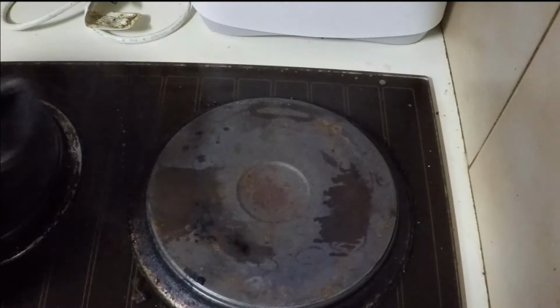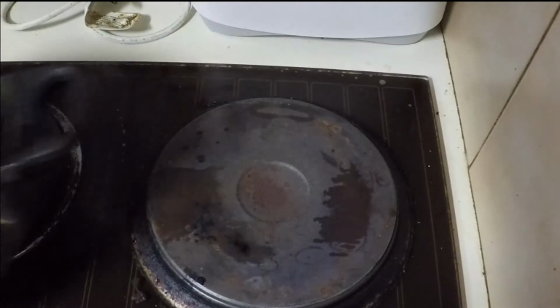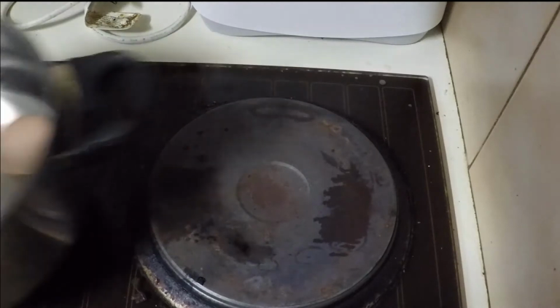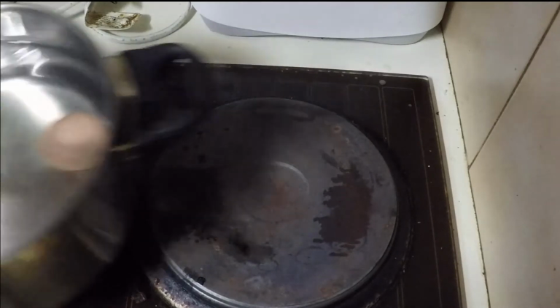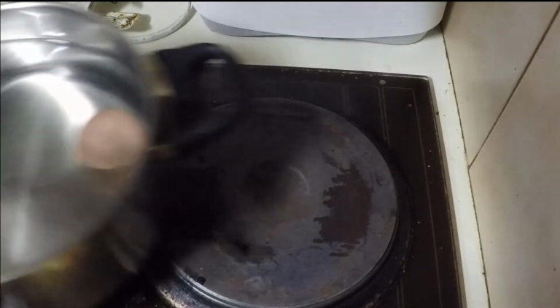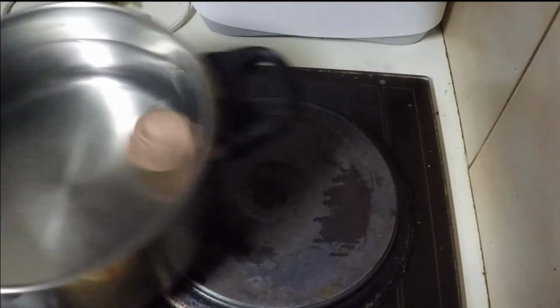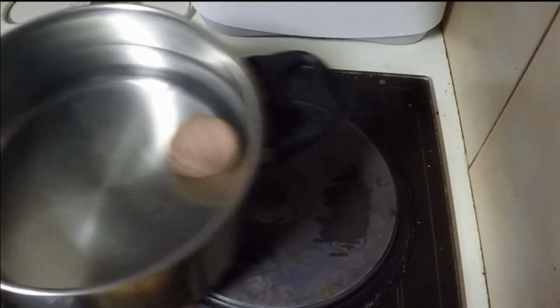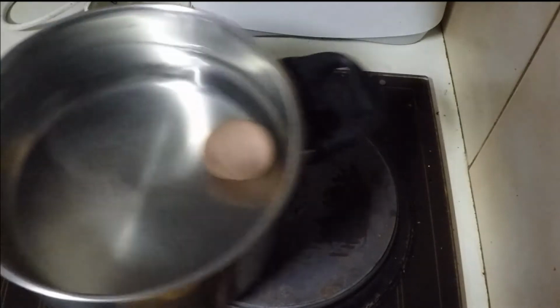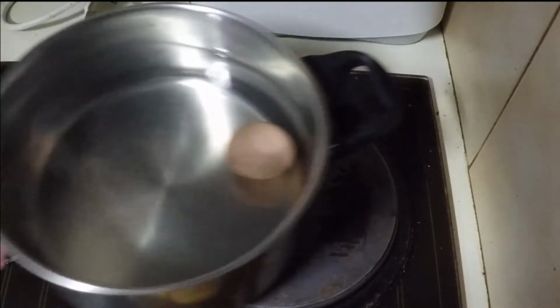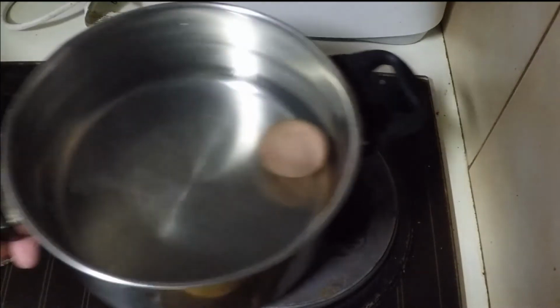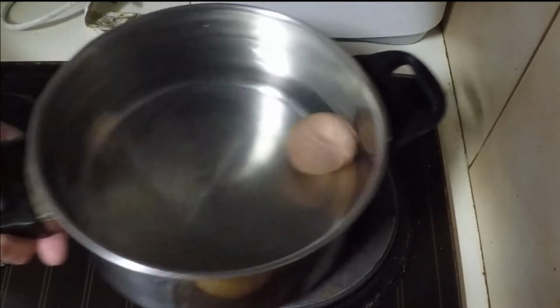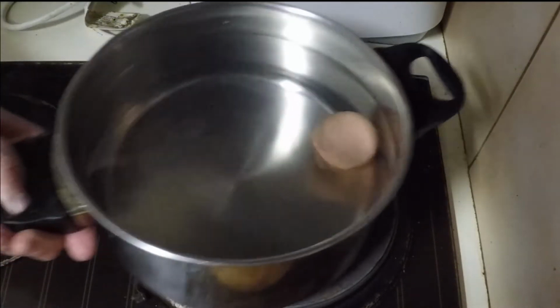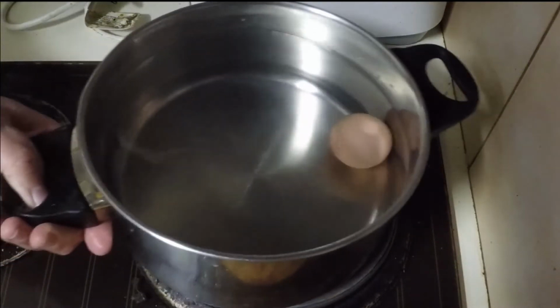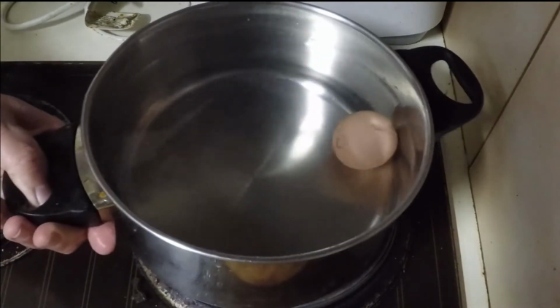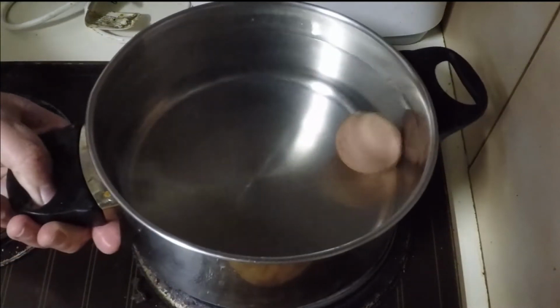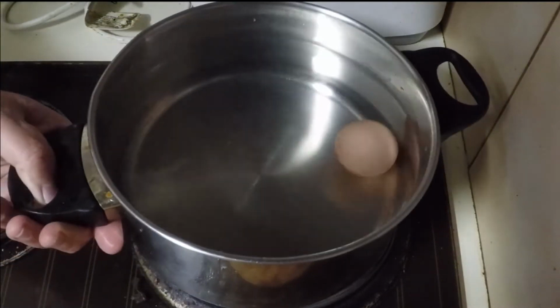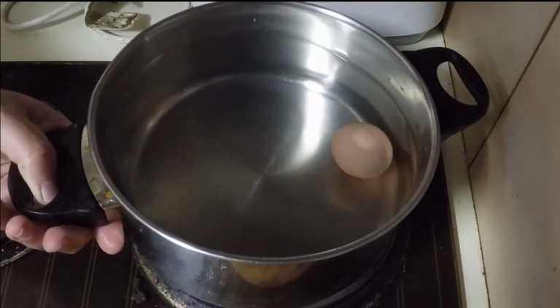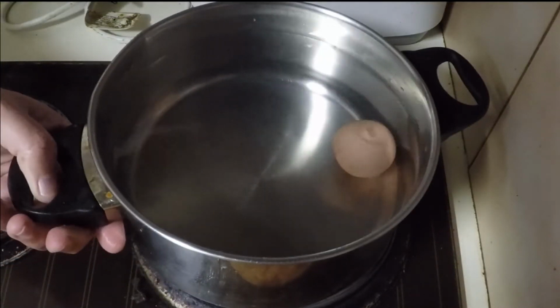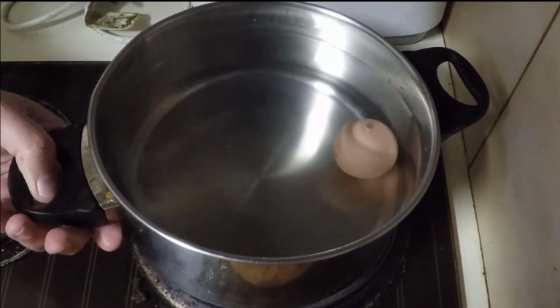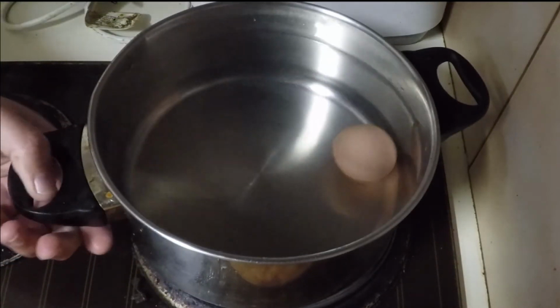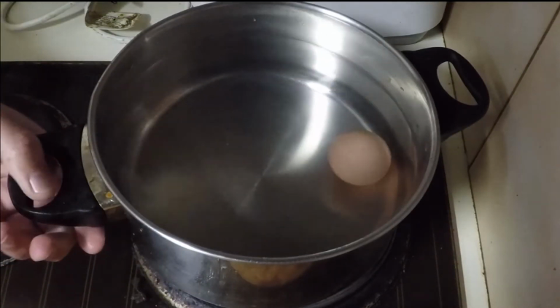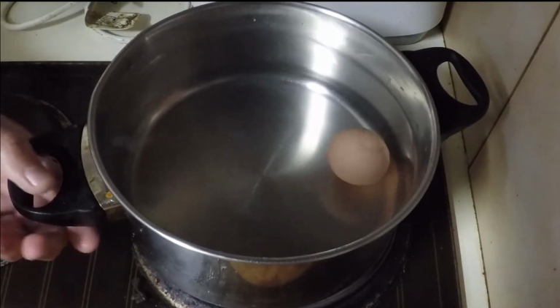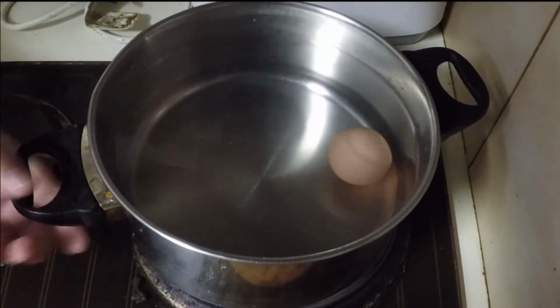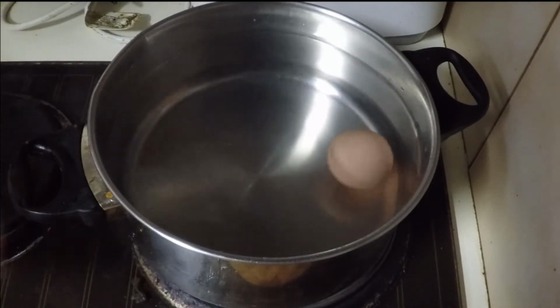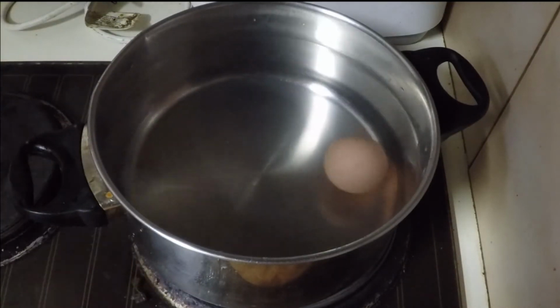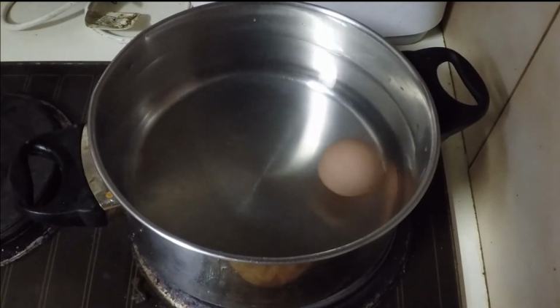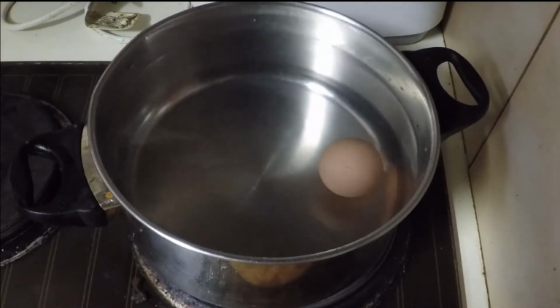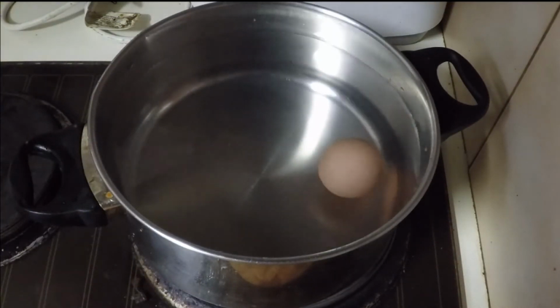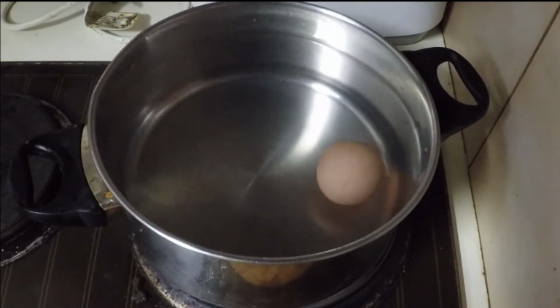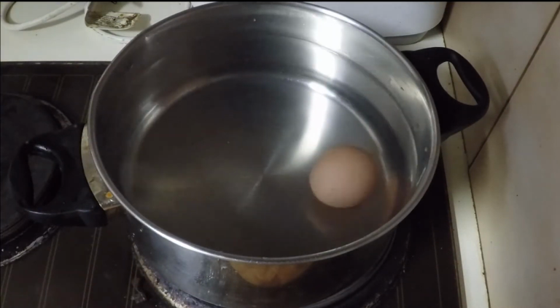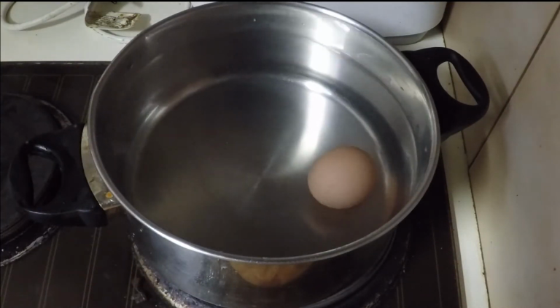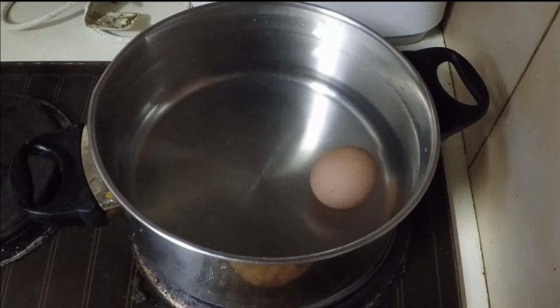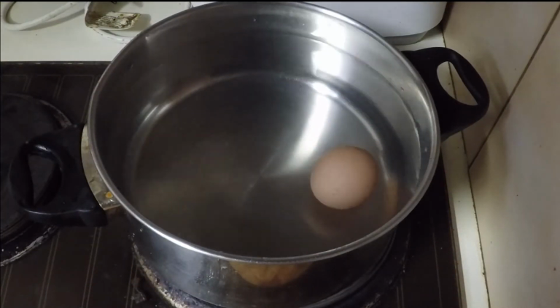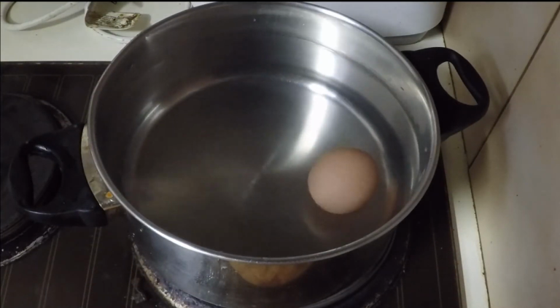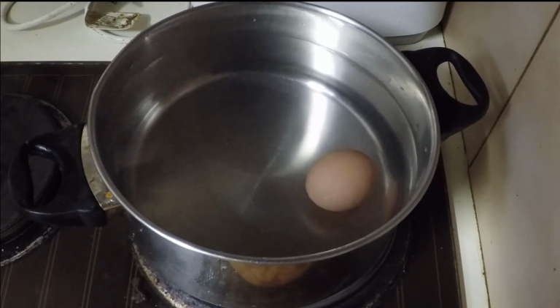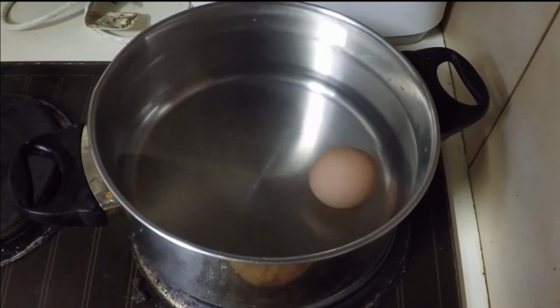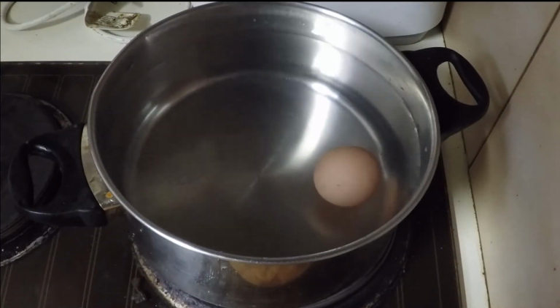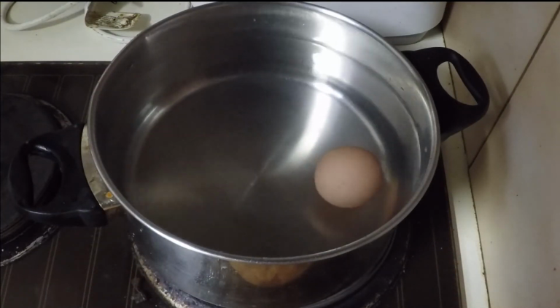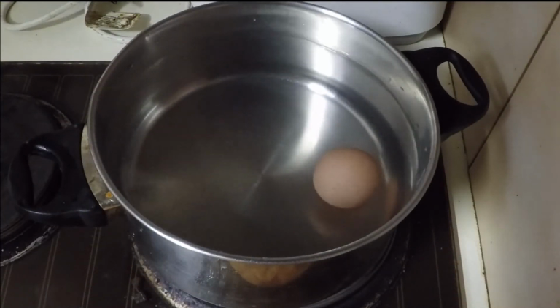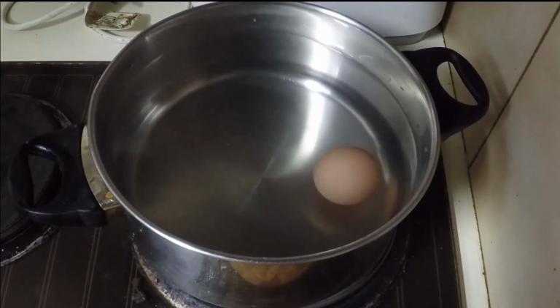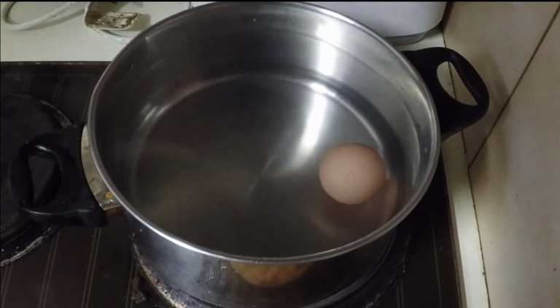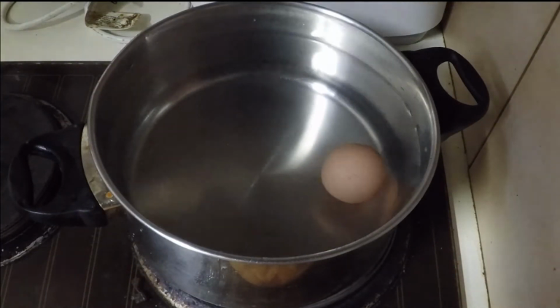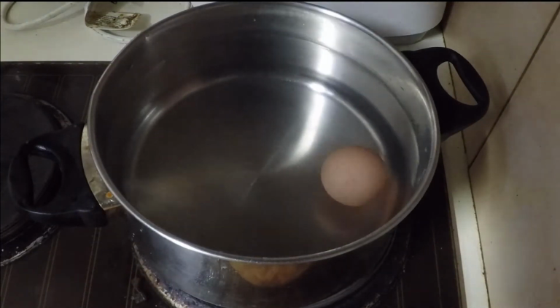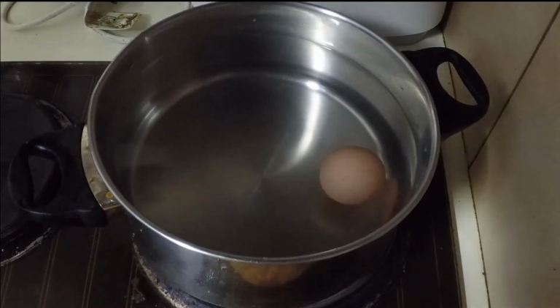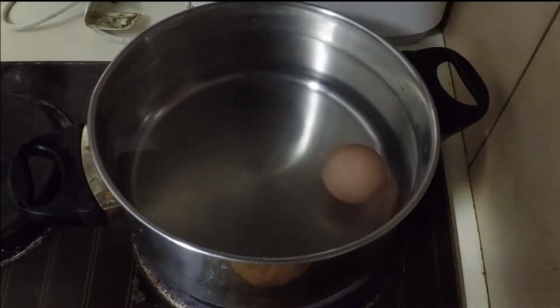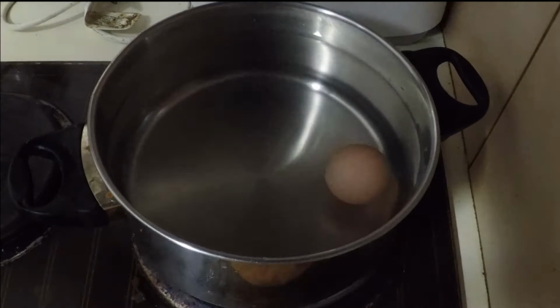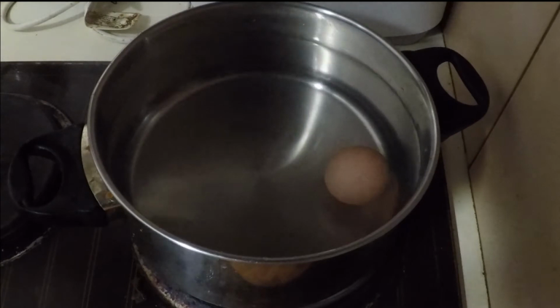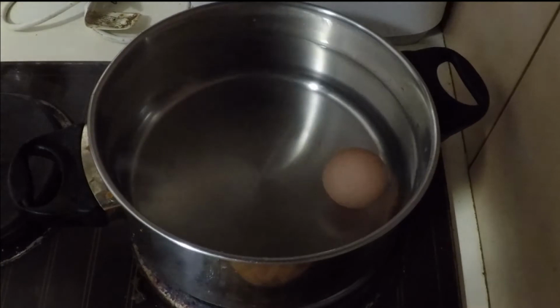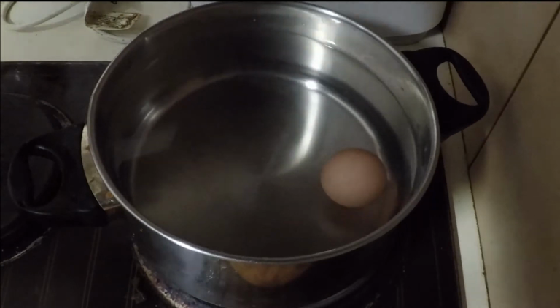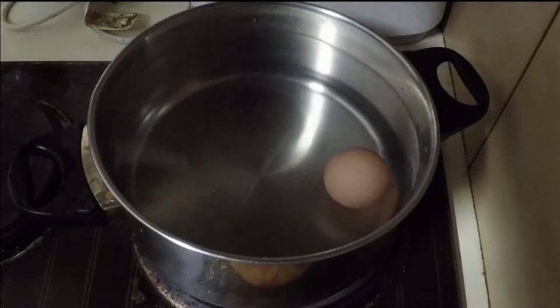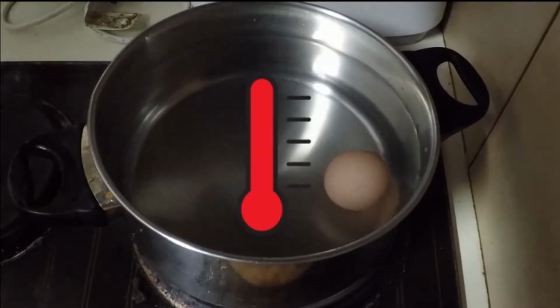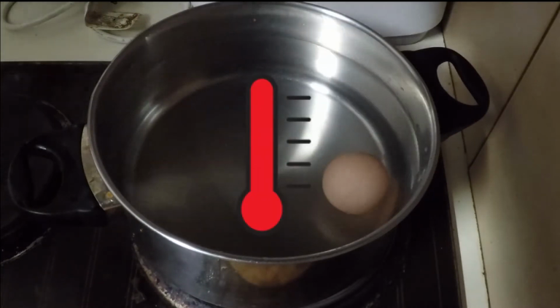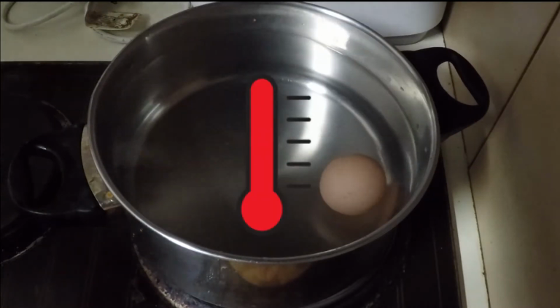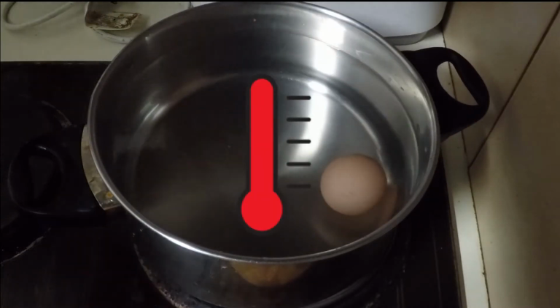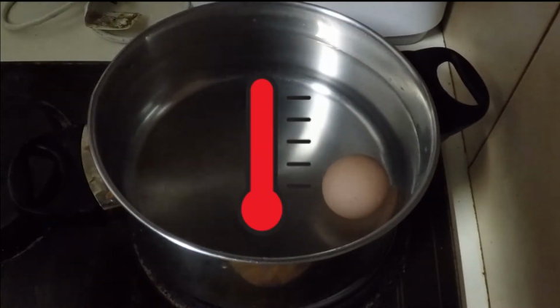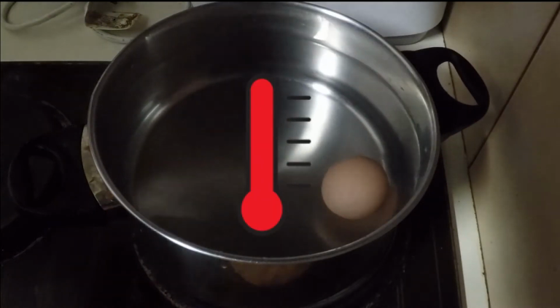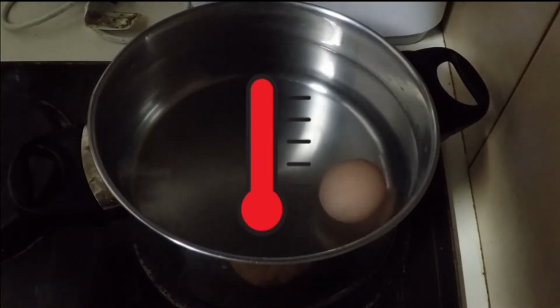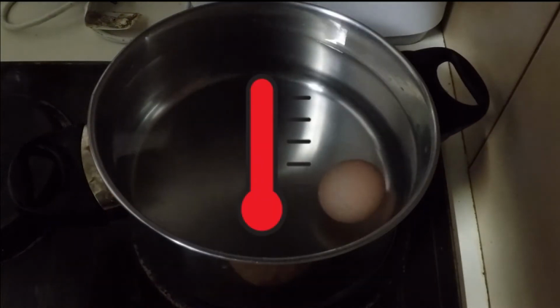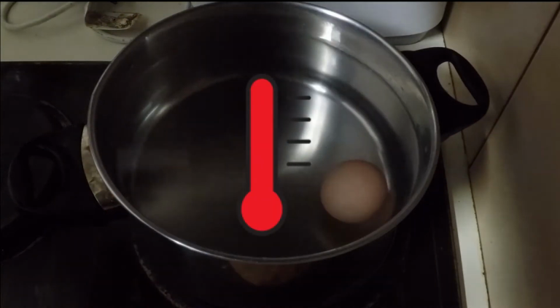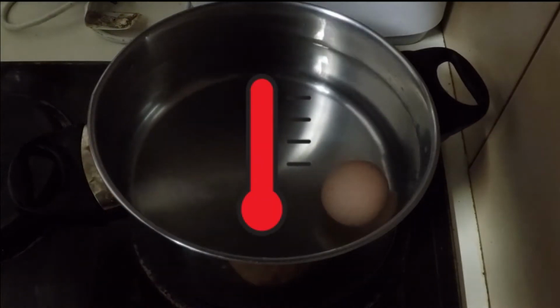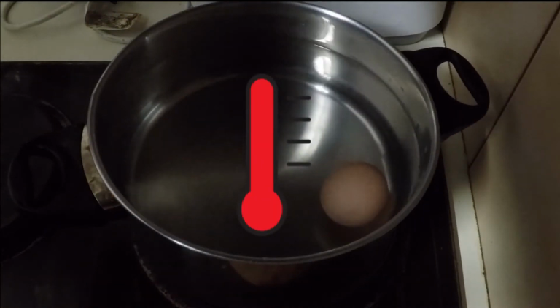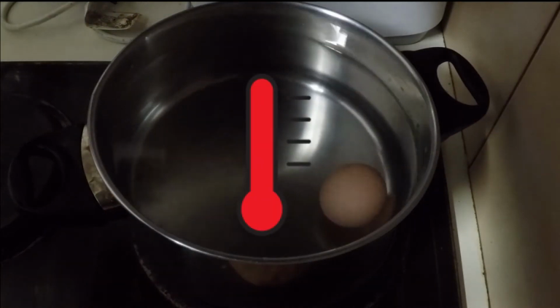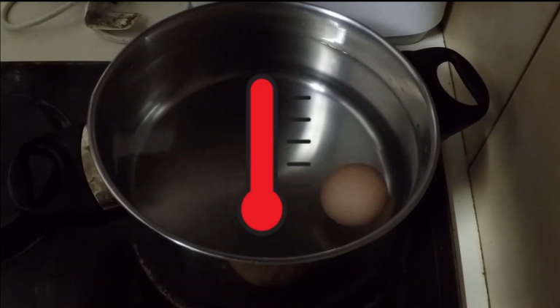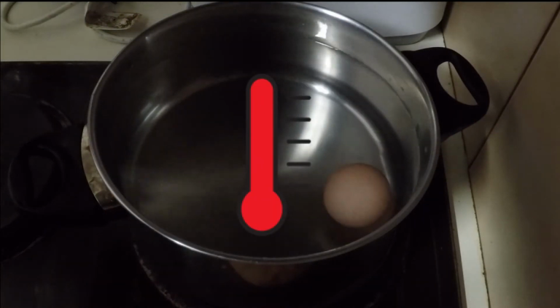Time to relocate your carefully chosen receptacle and soon-to-be-firm bum nugget to the cooktop. Turn it all the way up — we want it to boil.